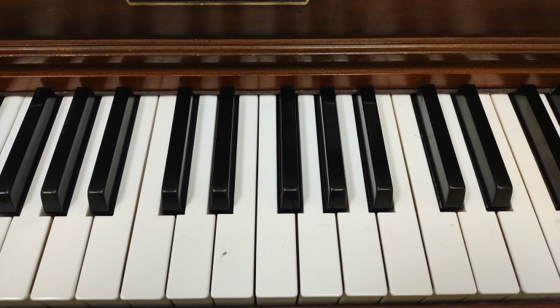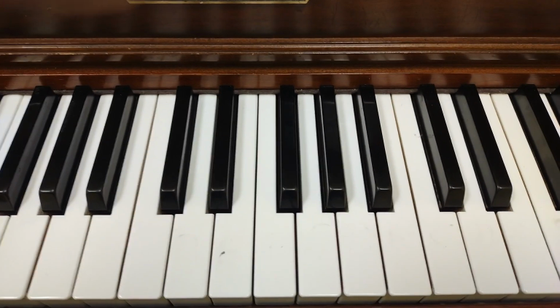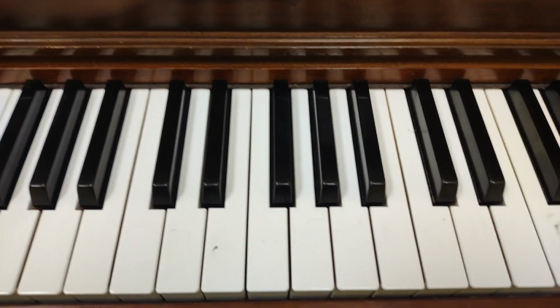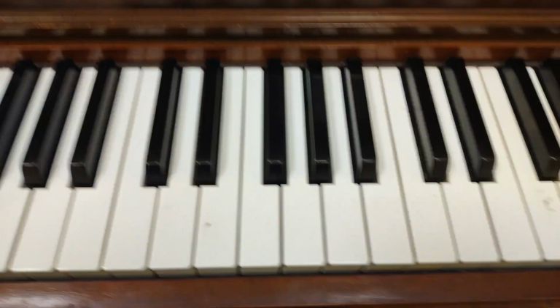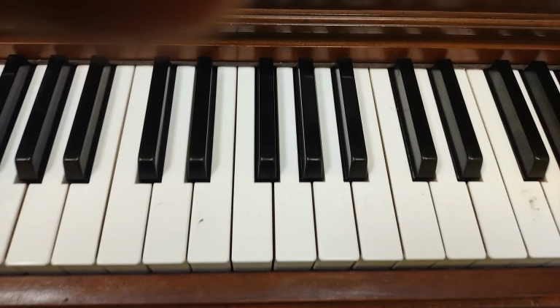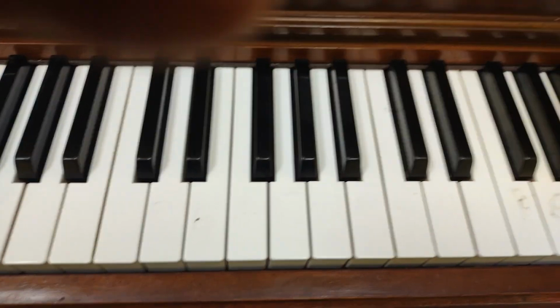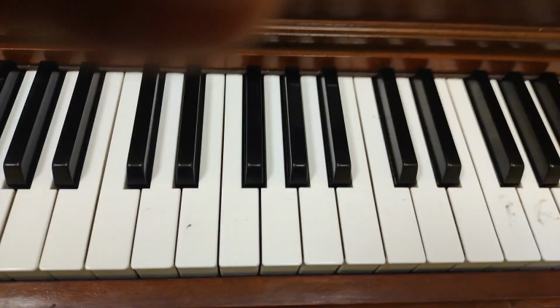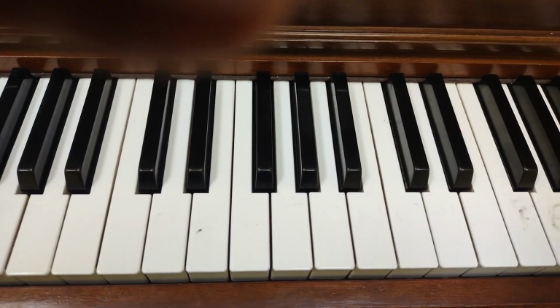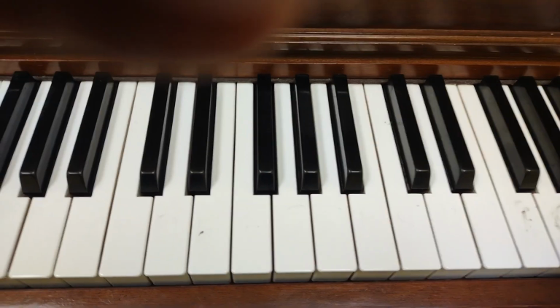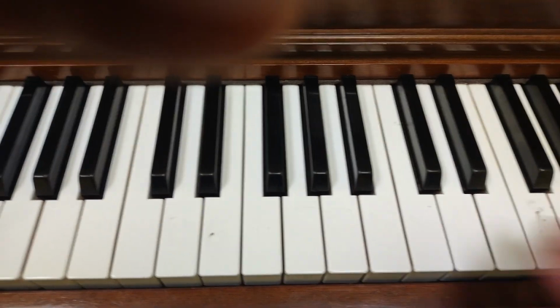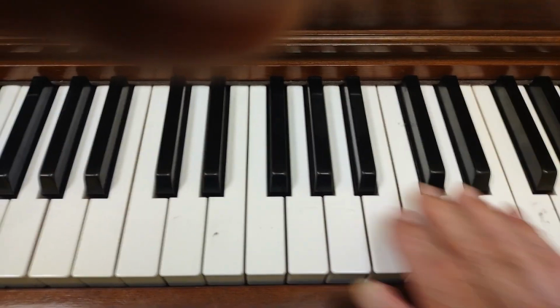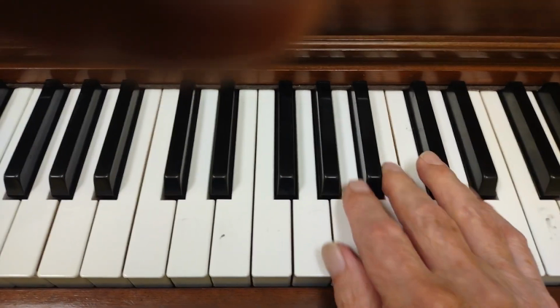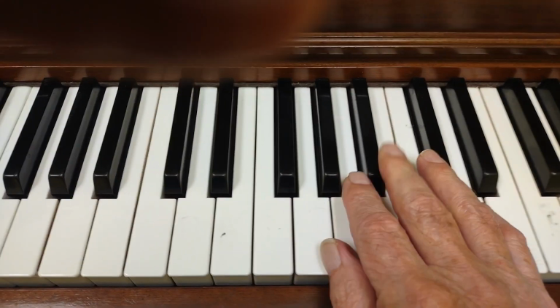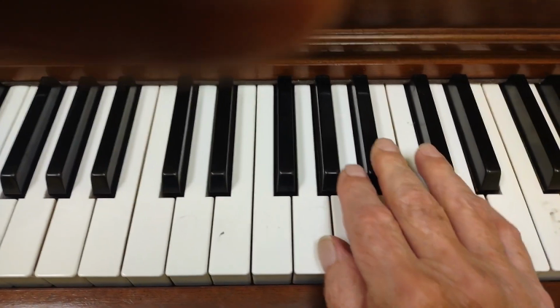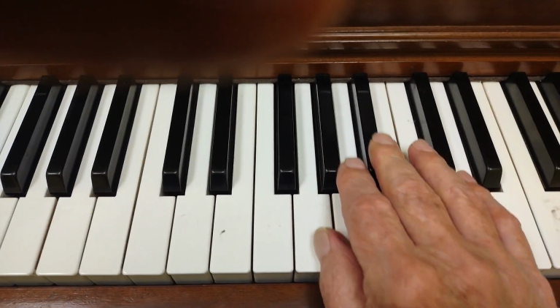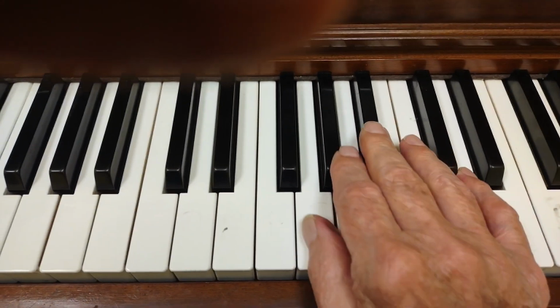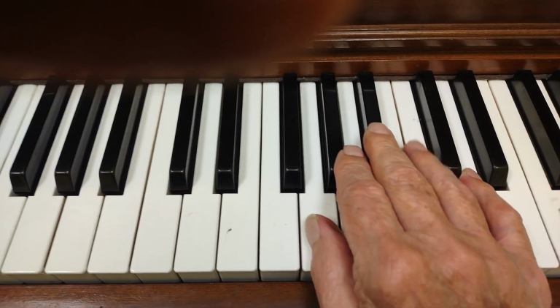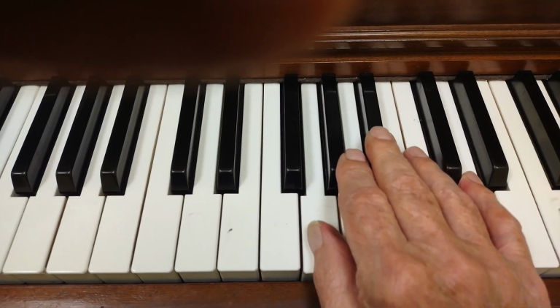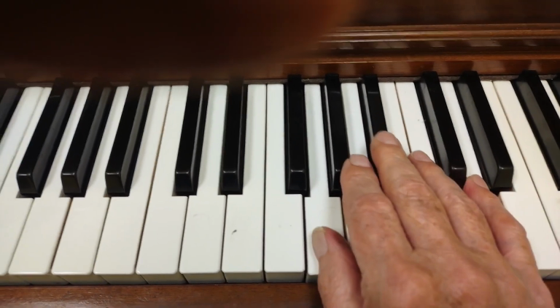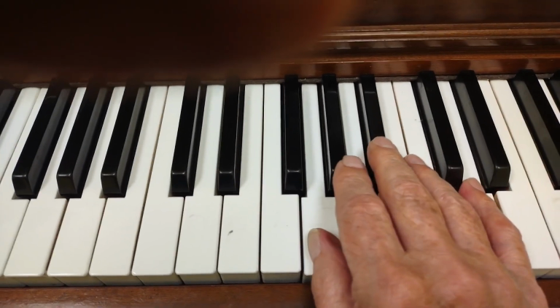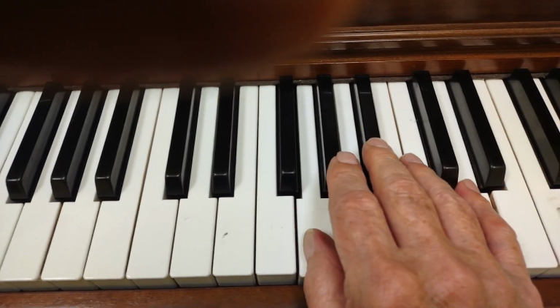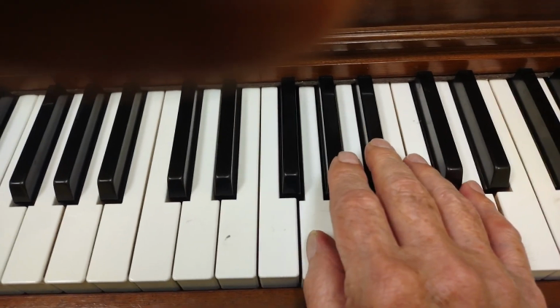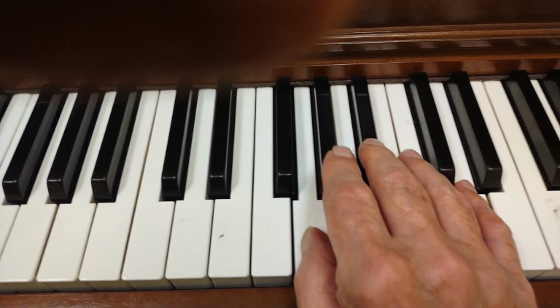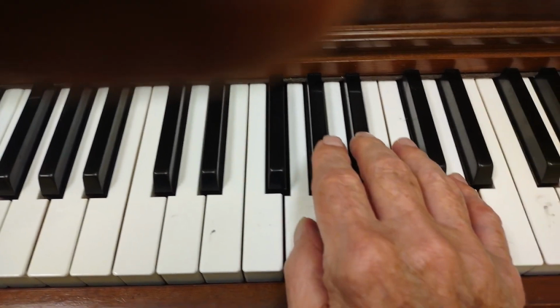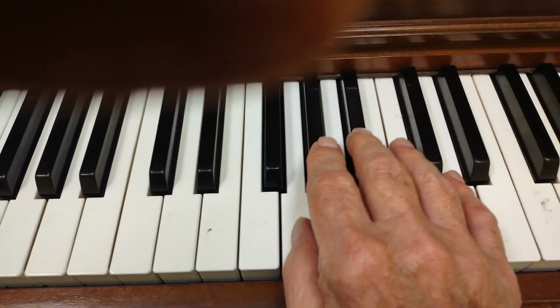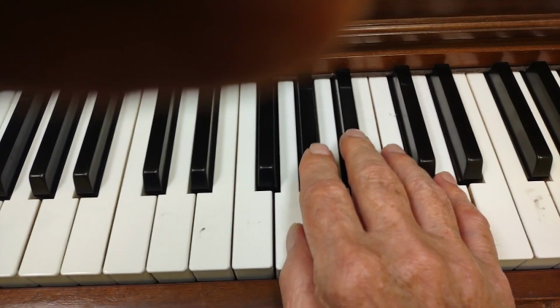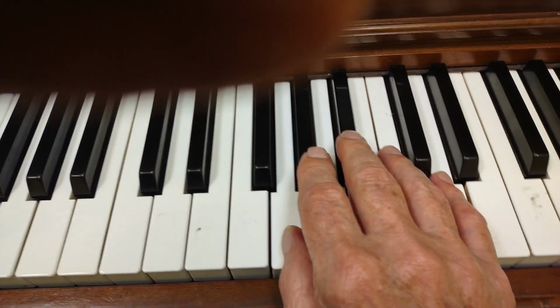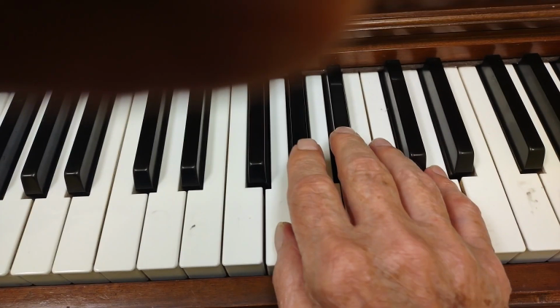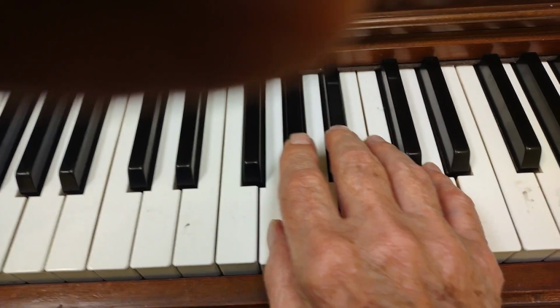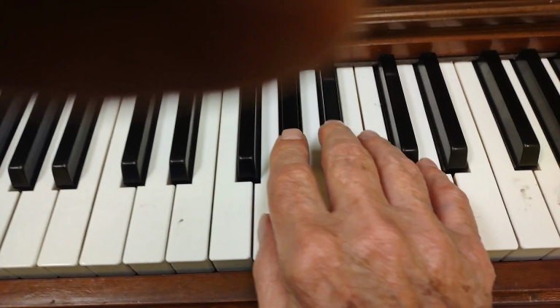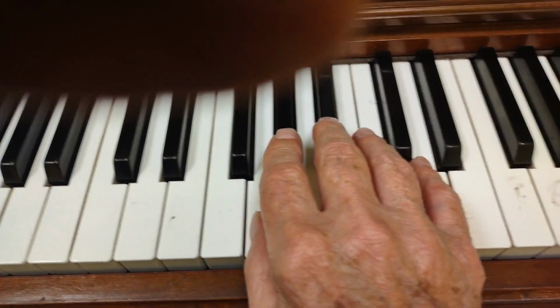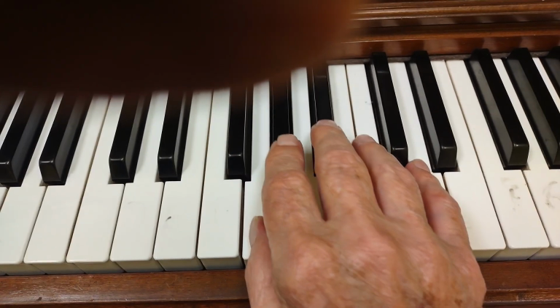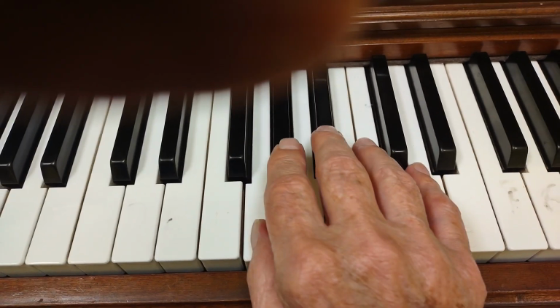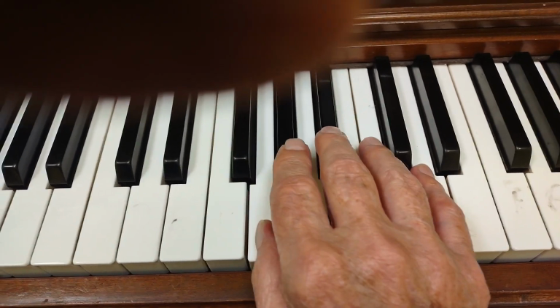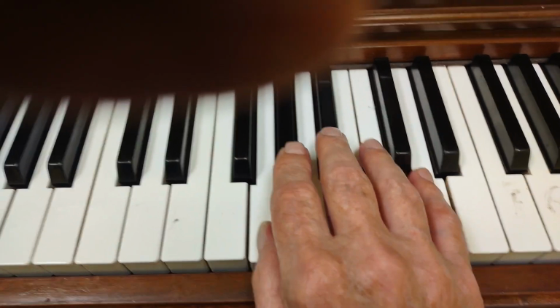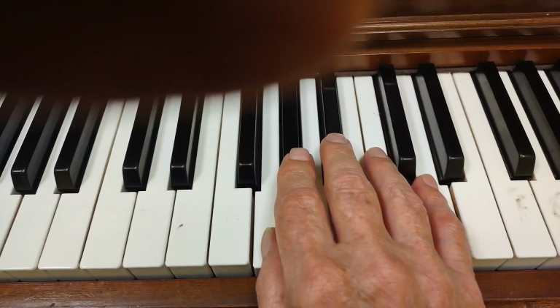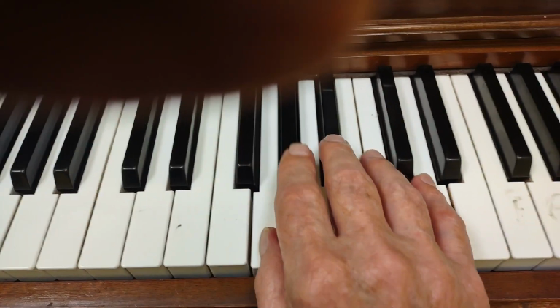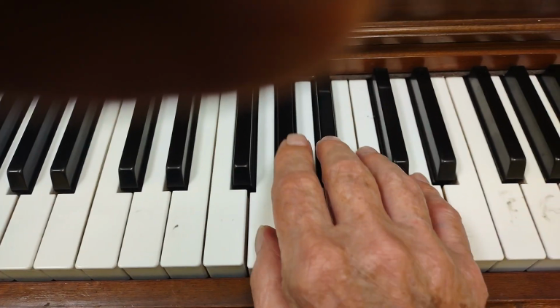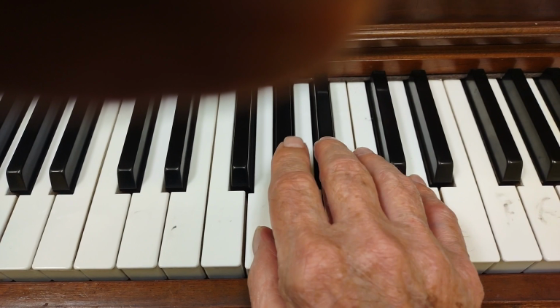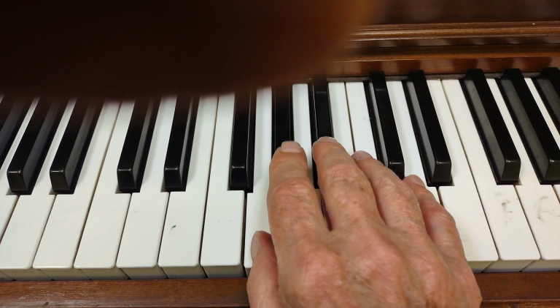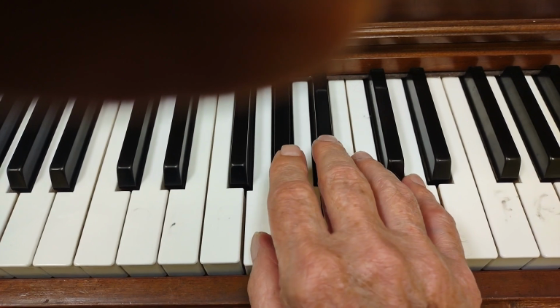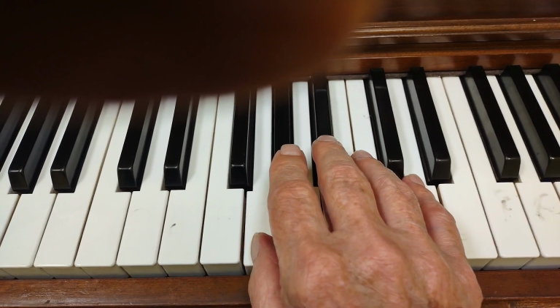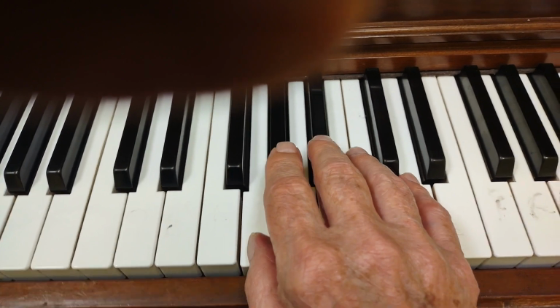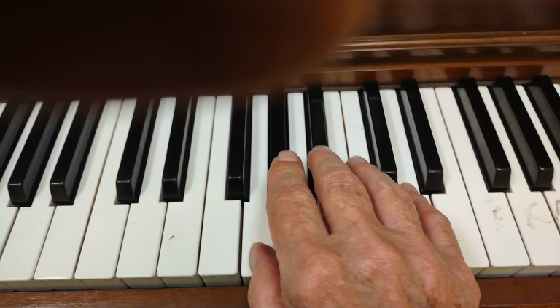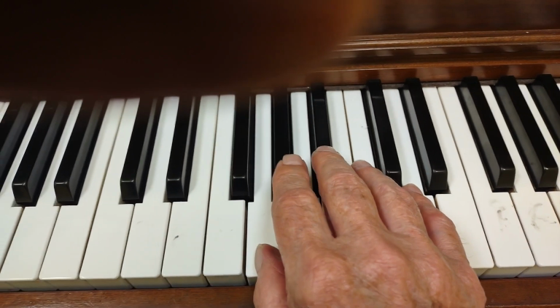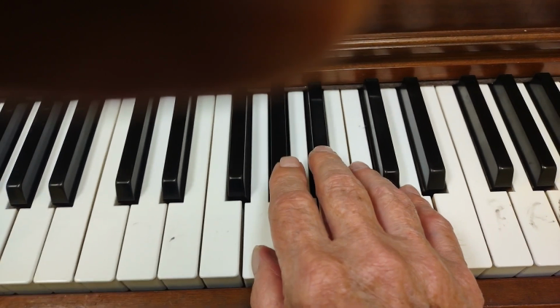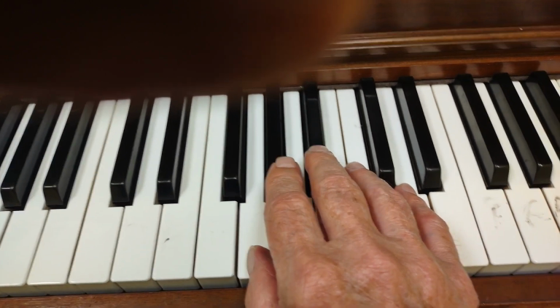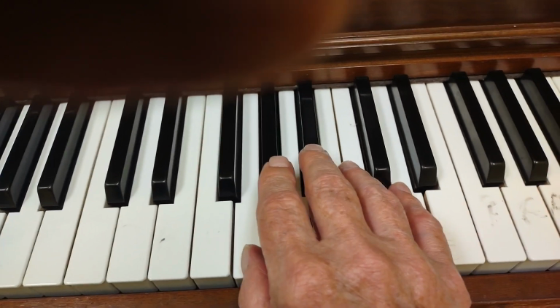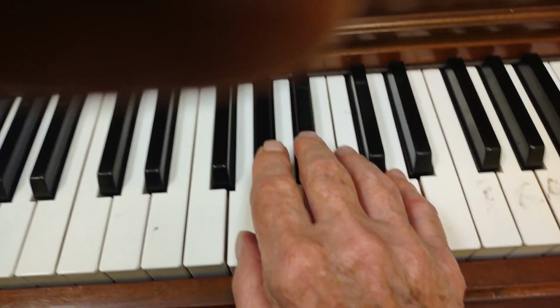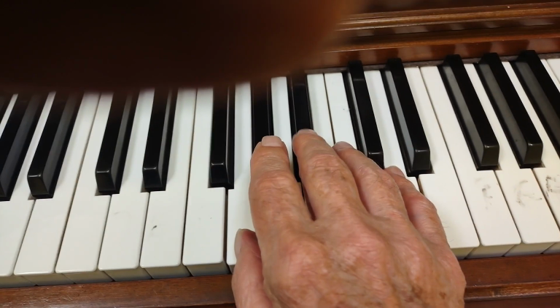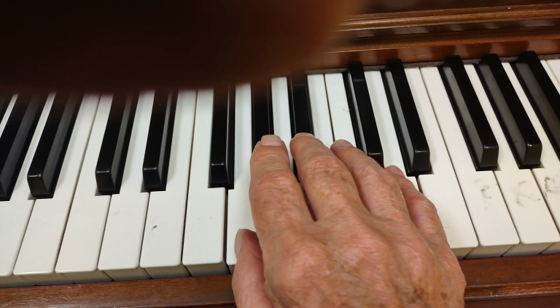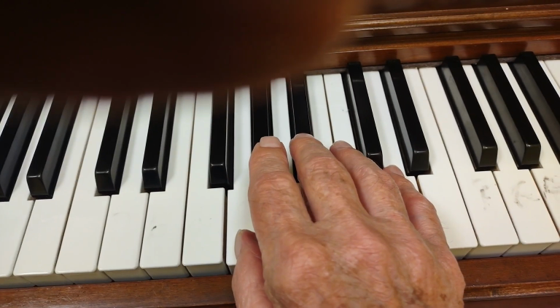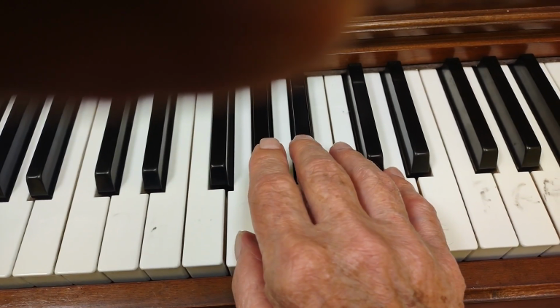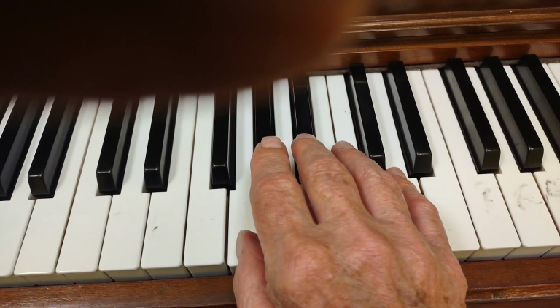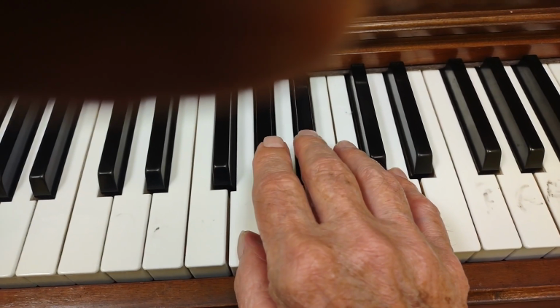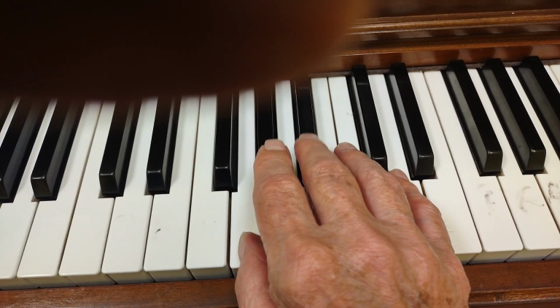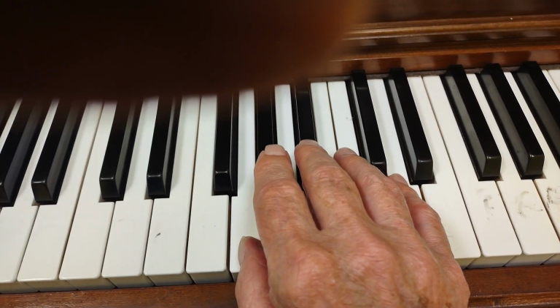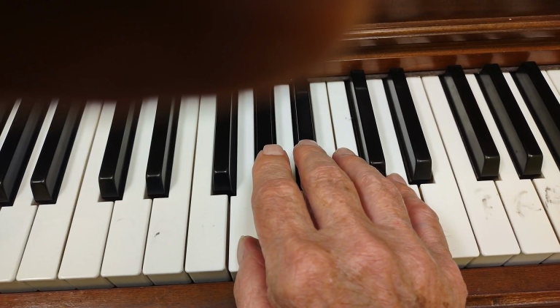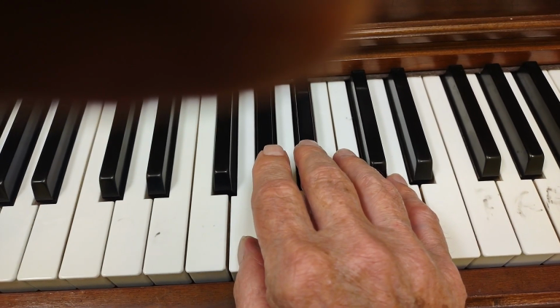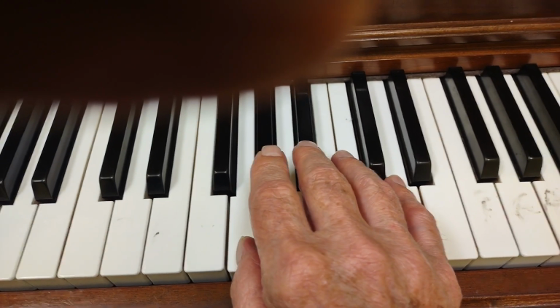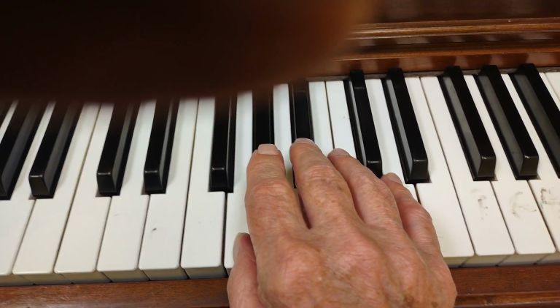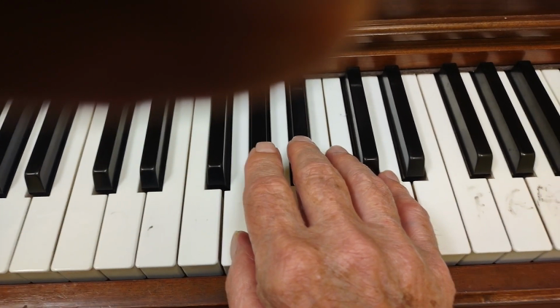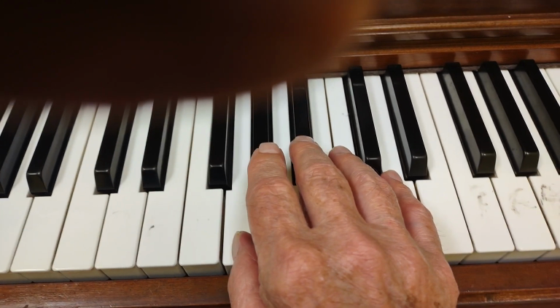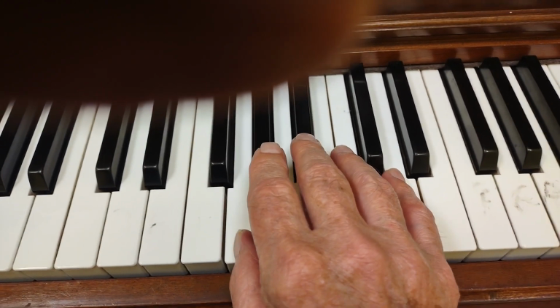It's Ragtime Jack here, and we're going to do easy chords for a progression in G minor.